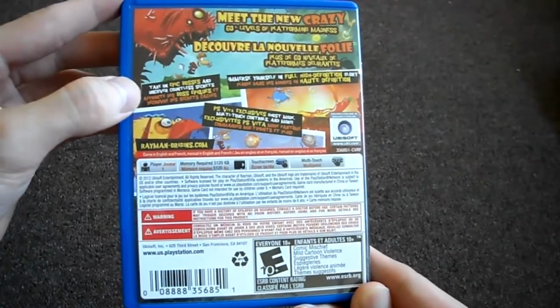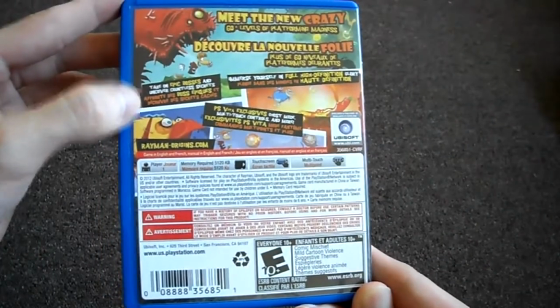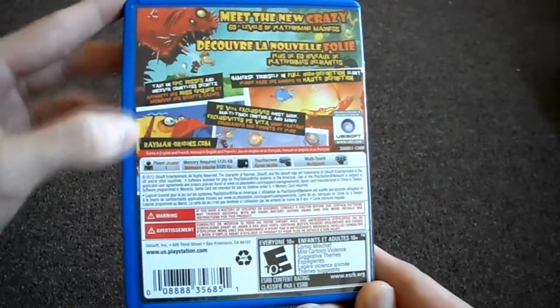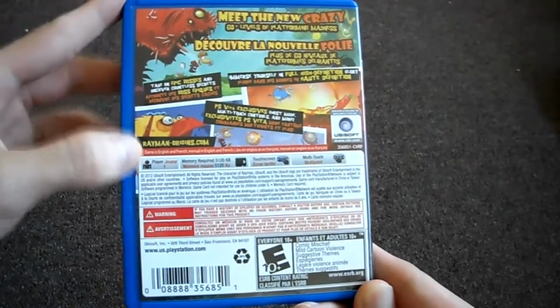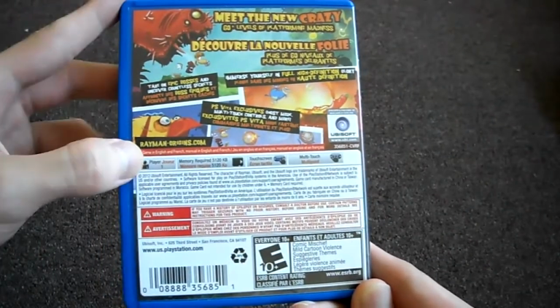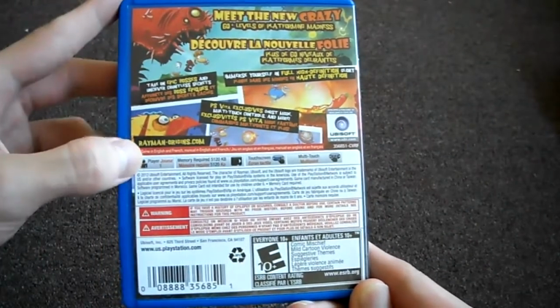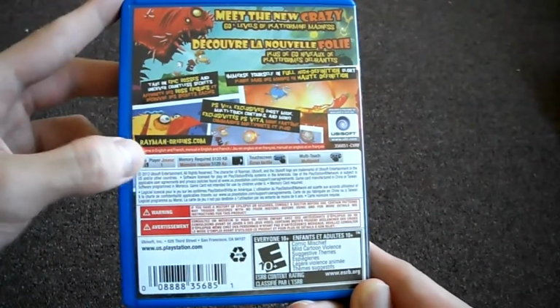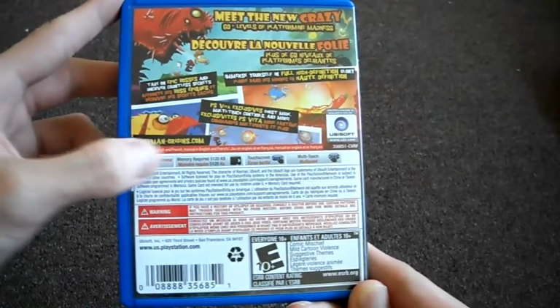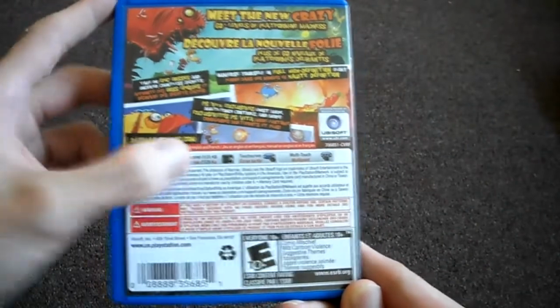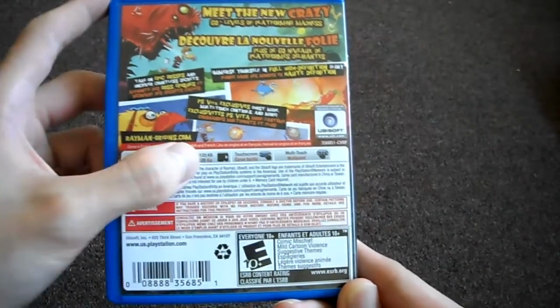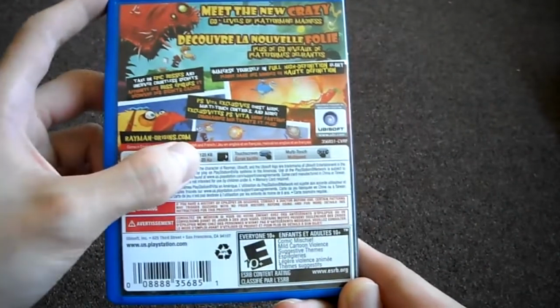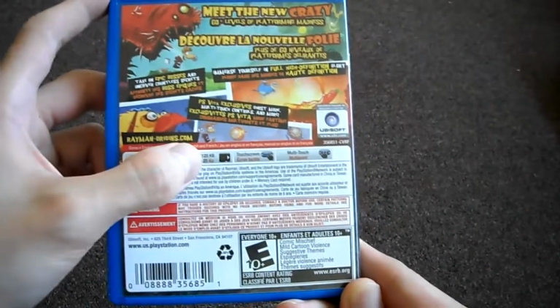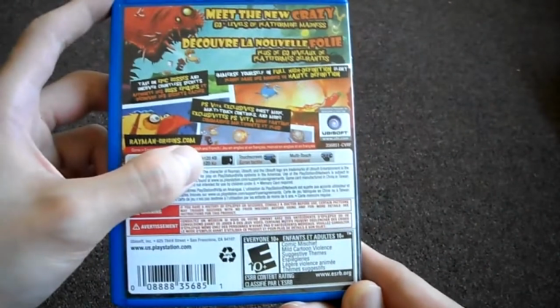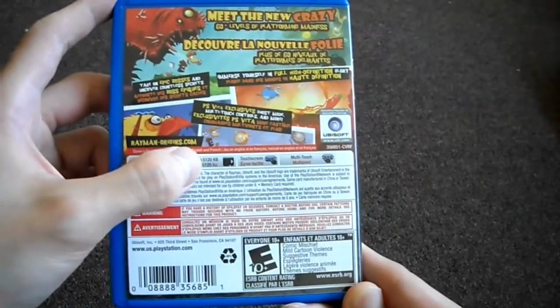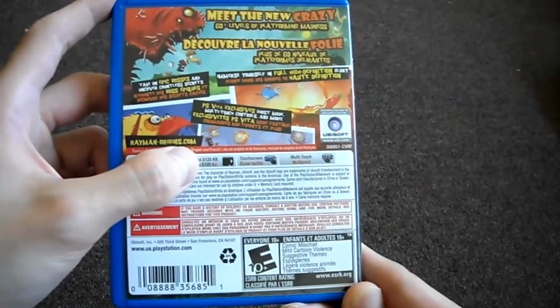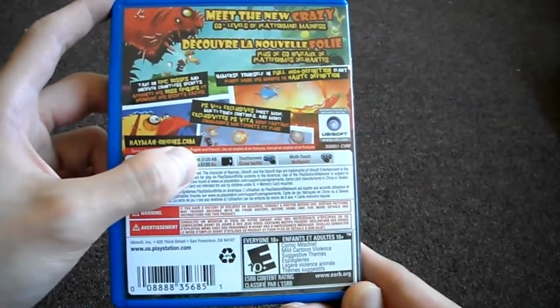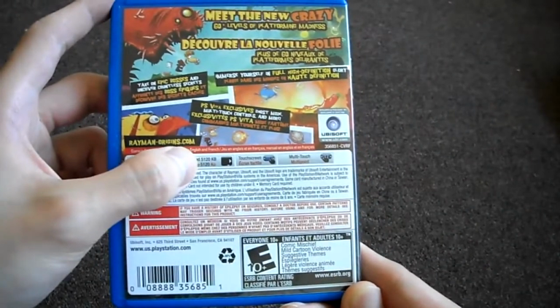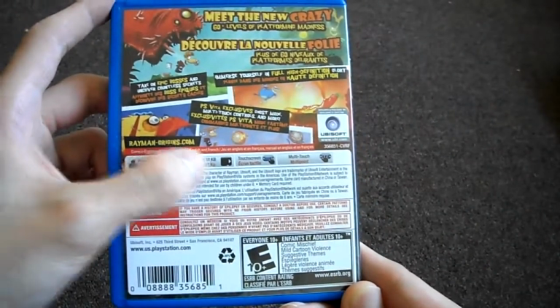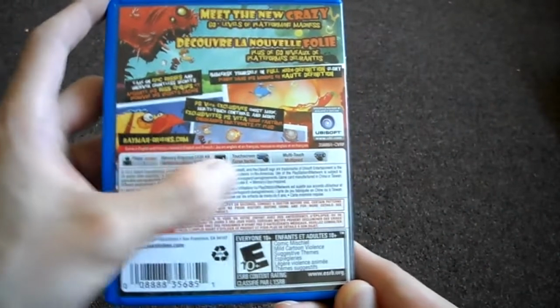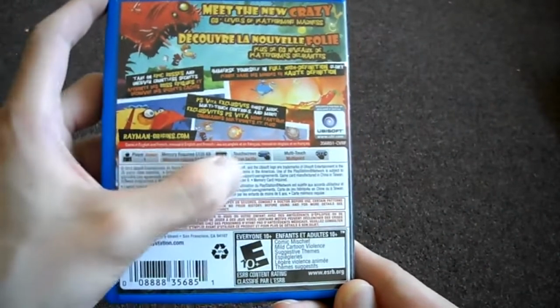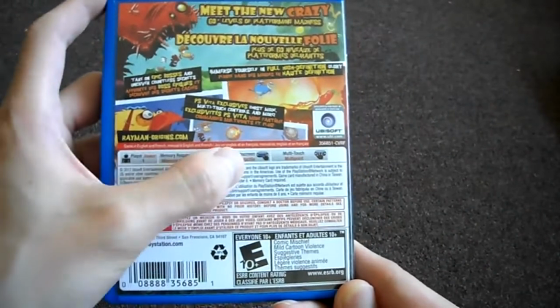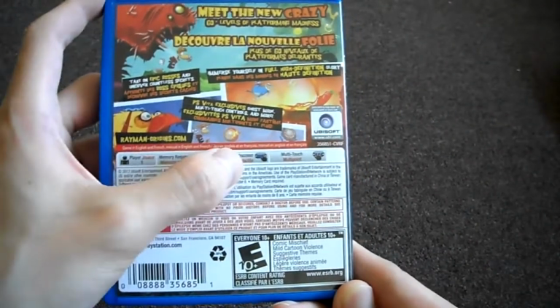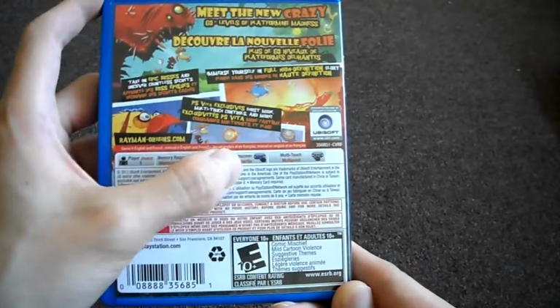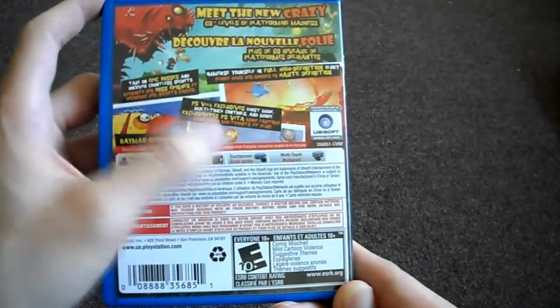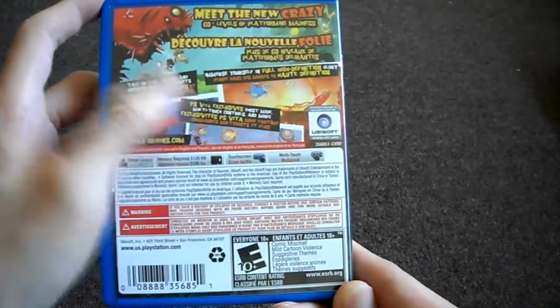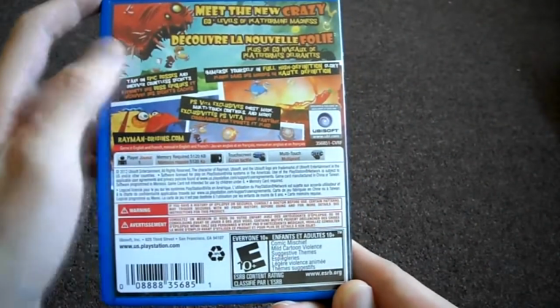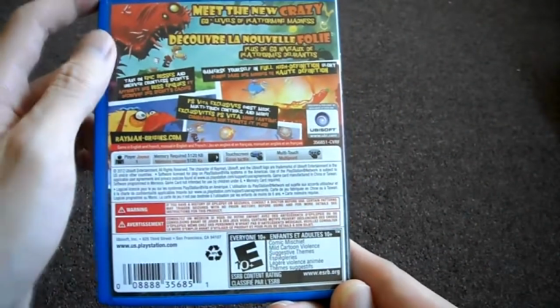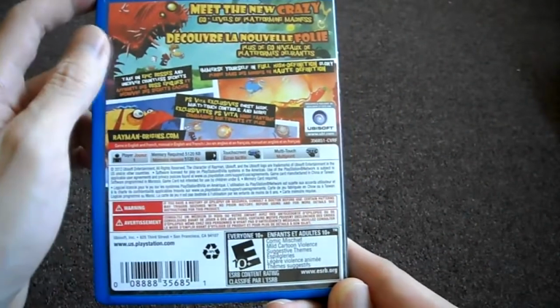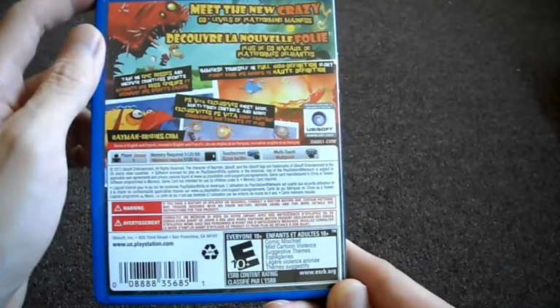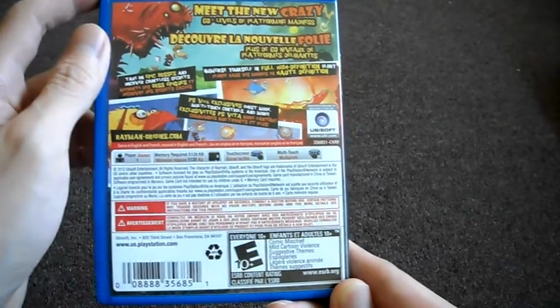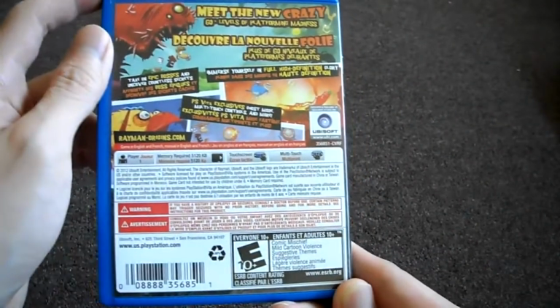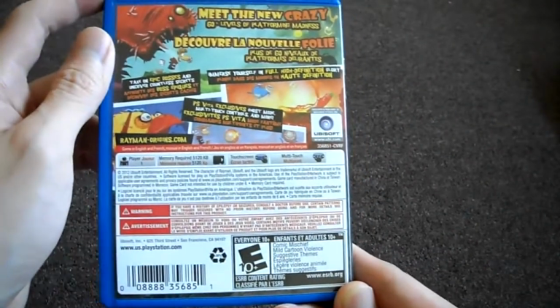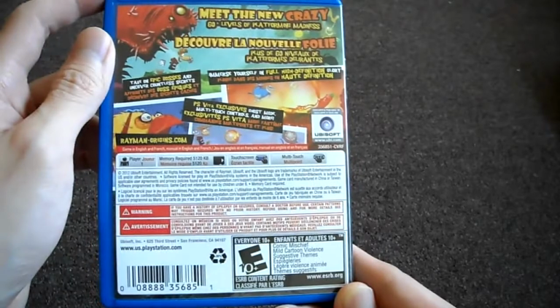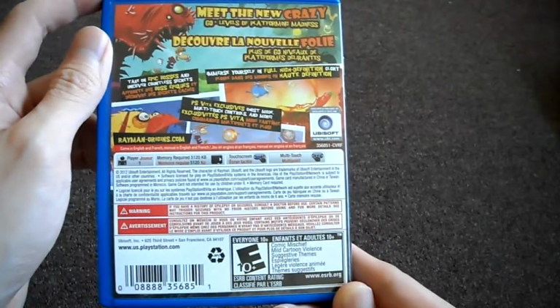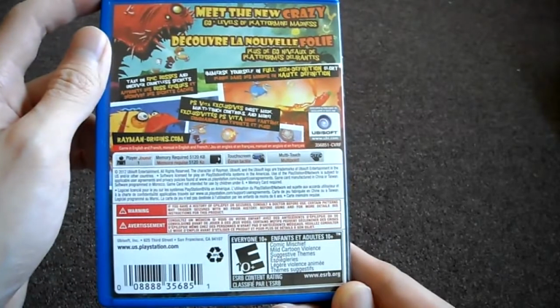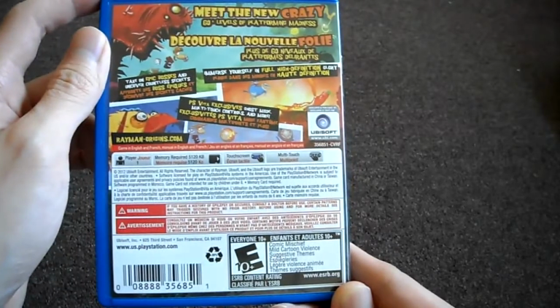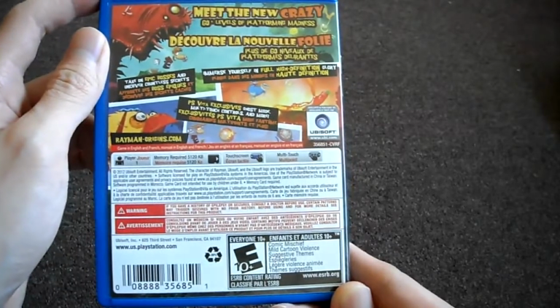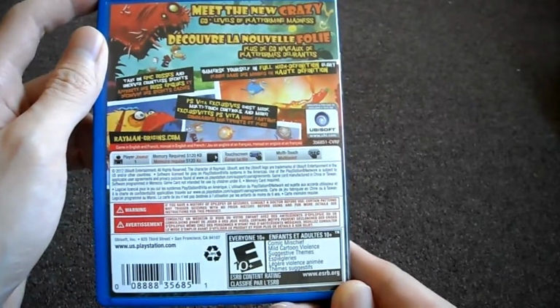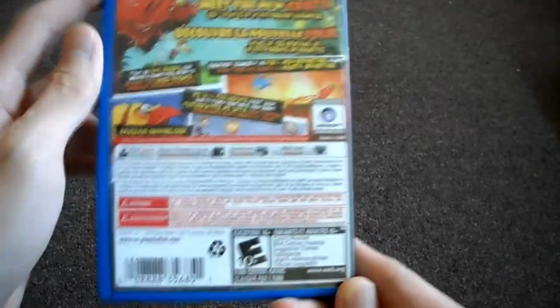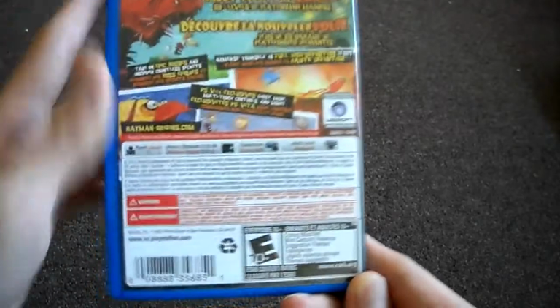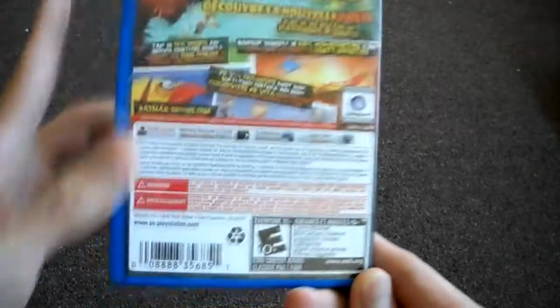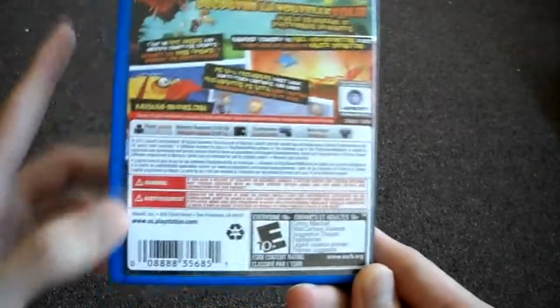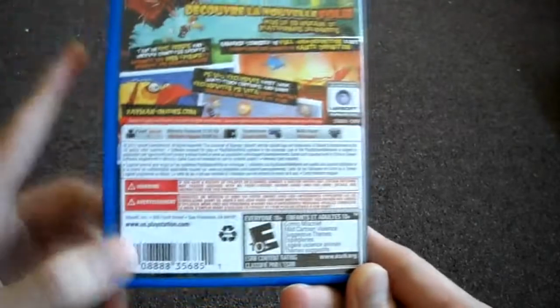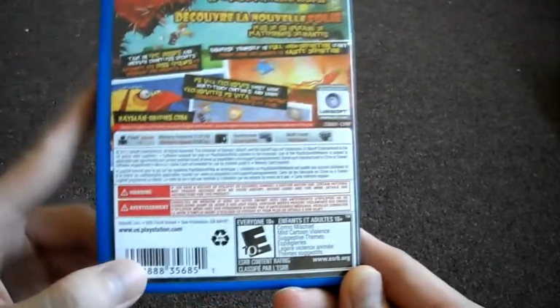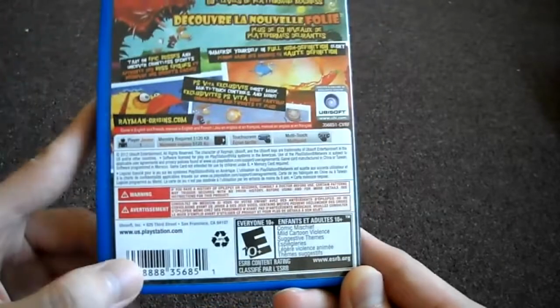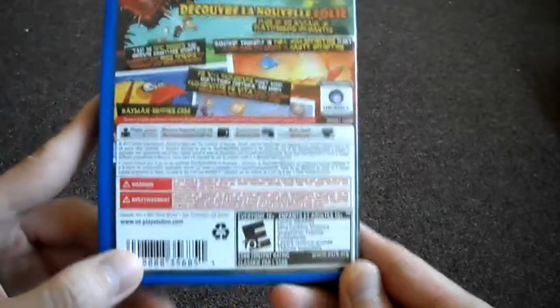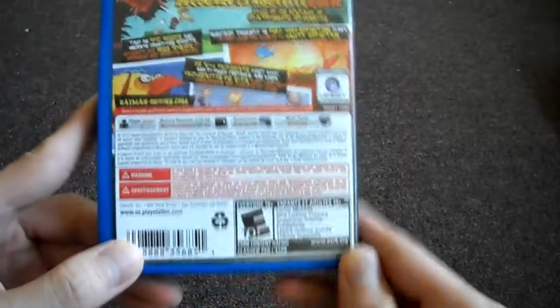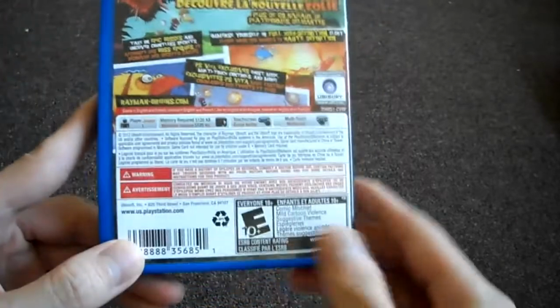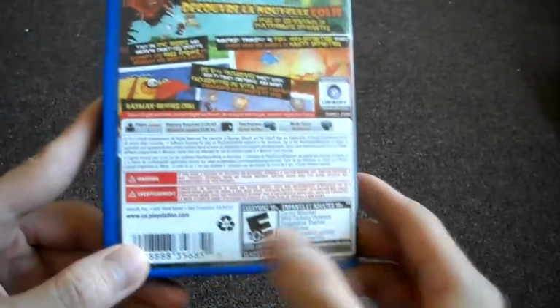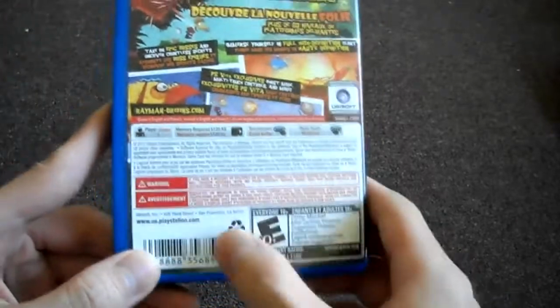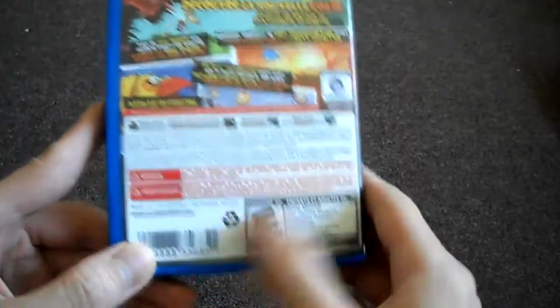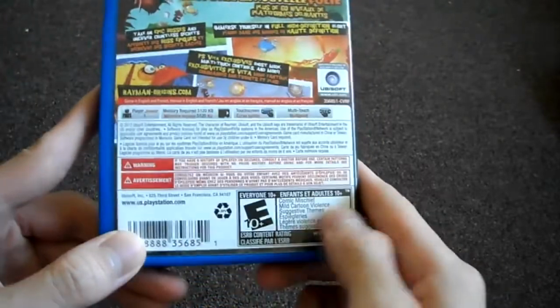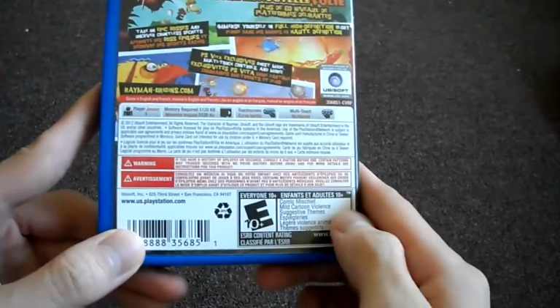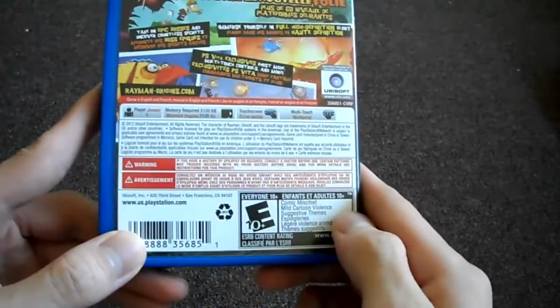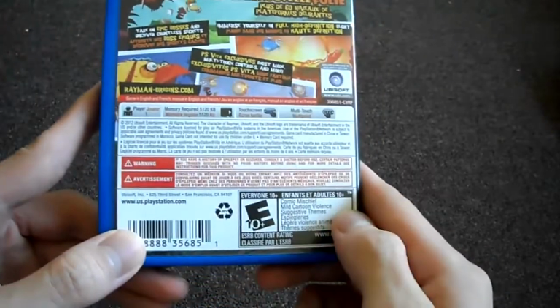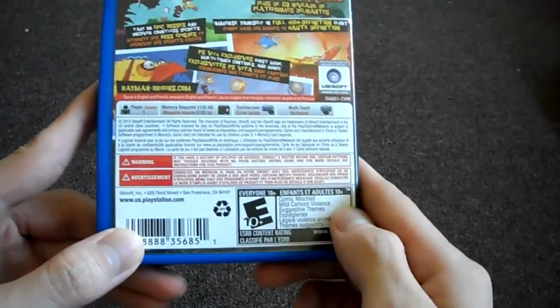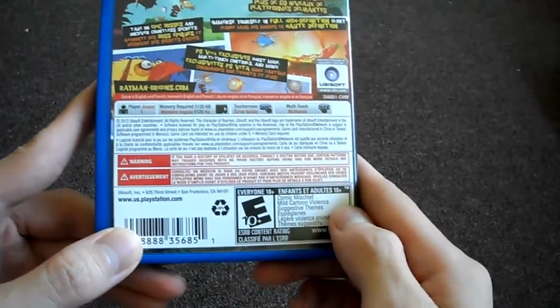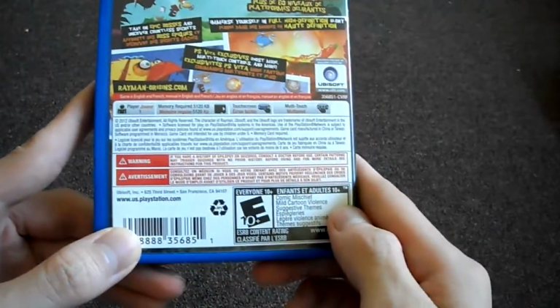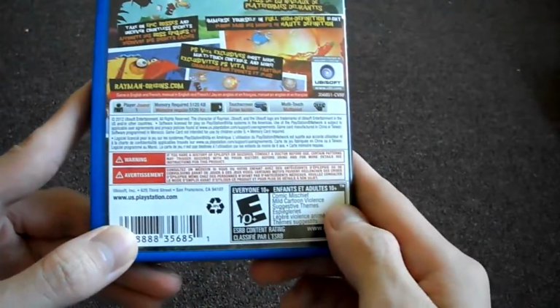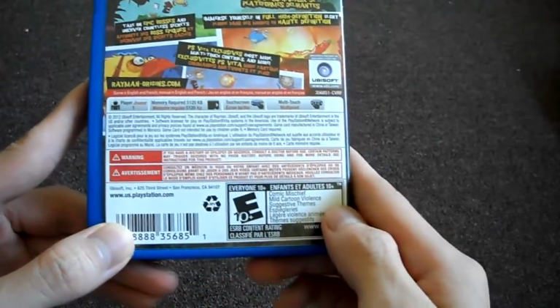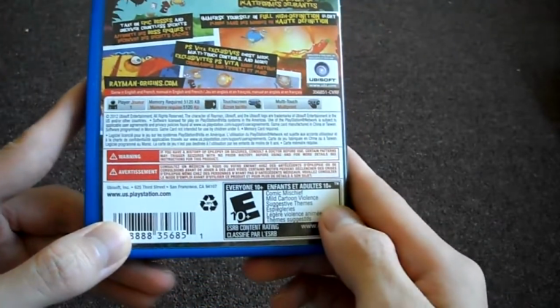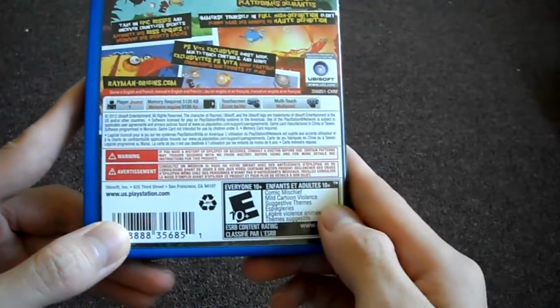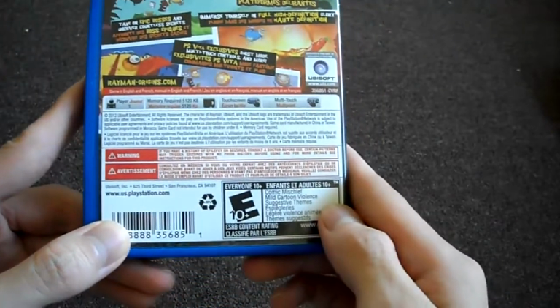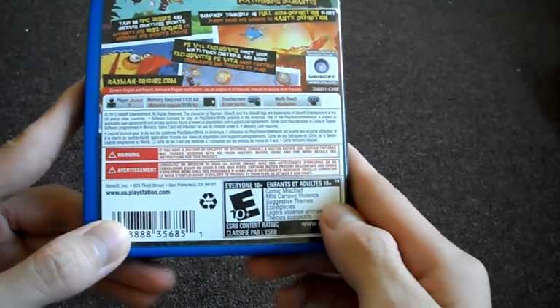One player, 5 megs, touch screen, and multi-touch enabled. And rated E.